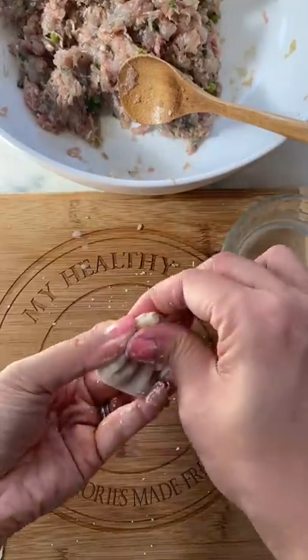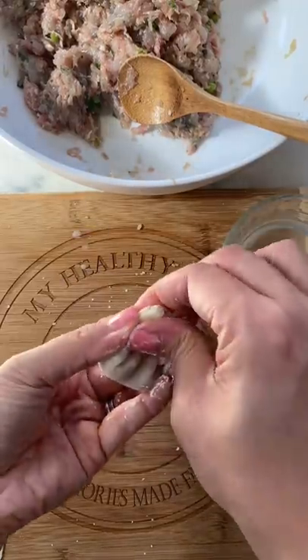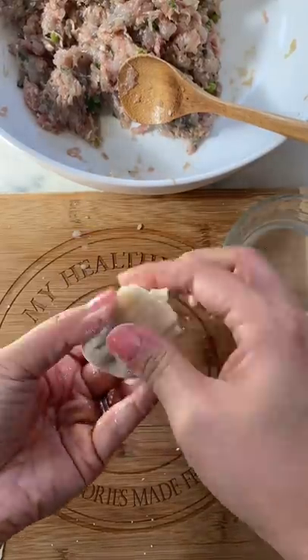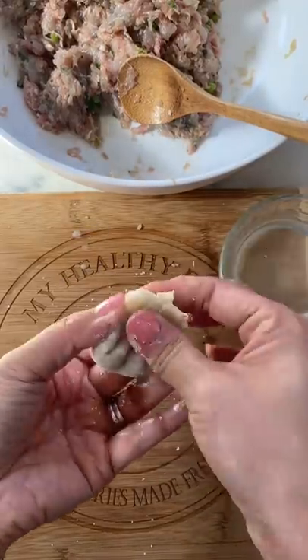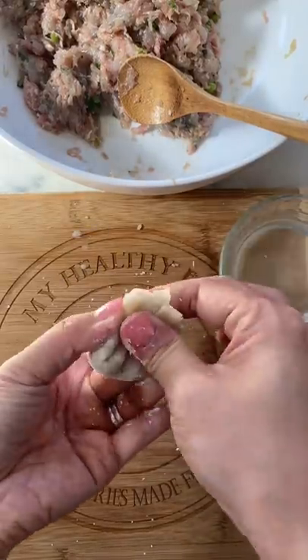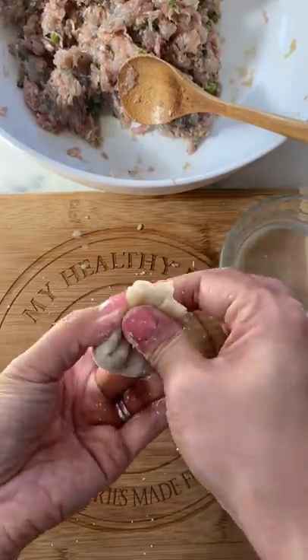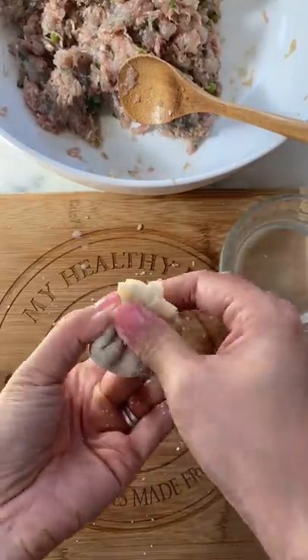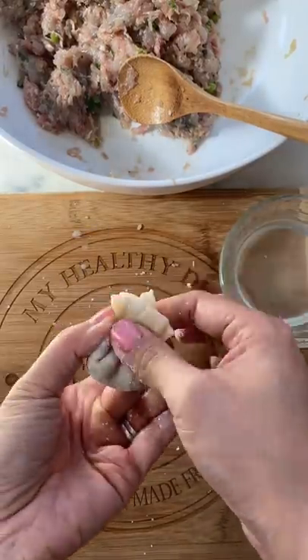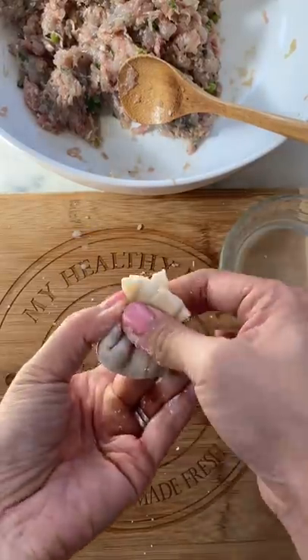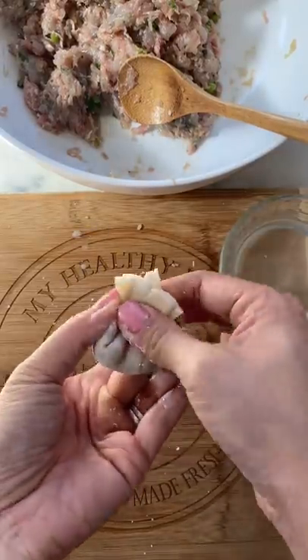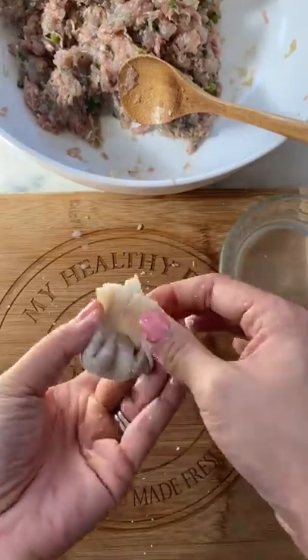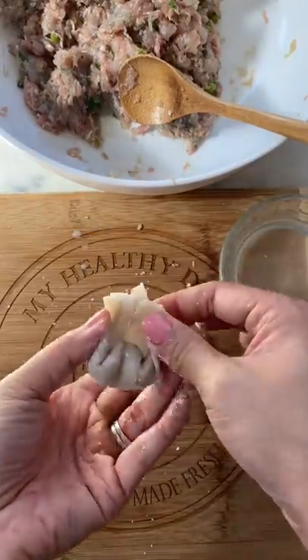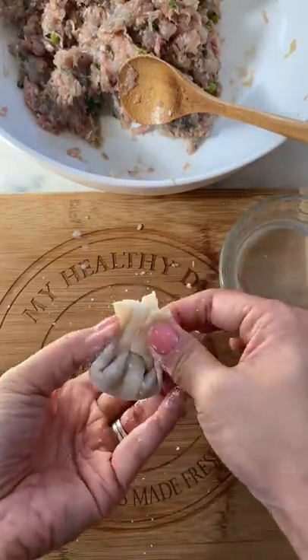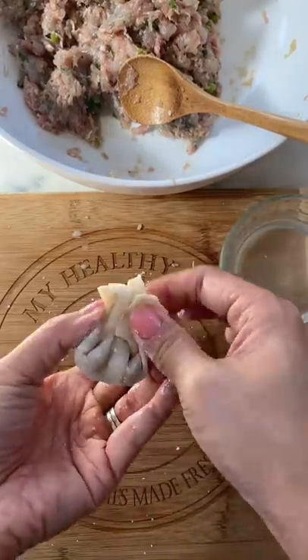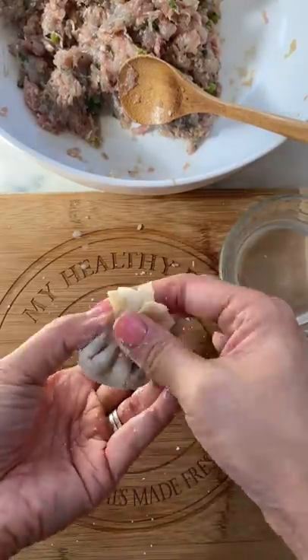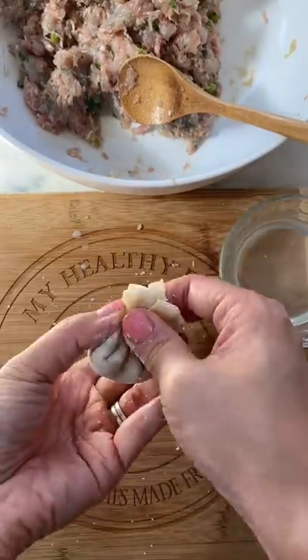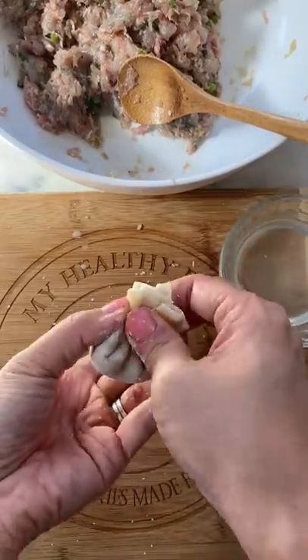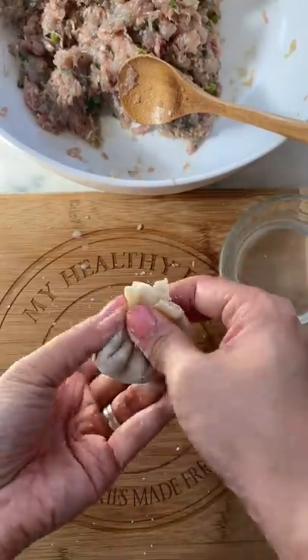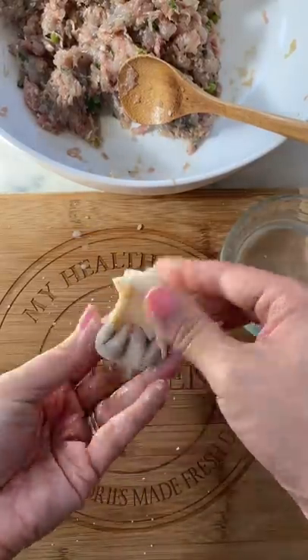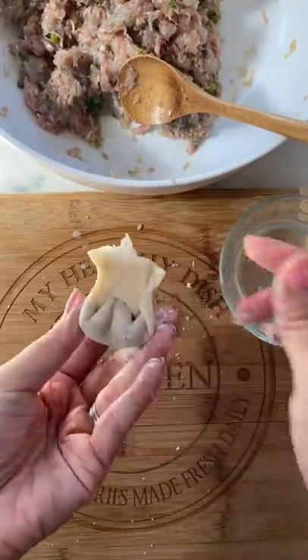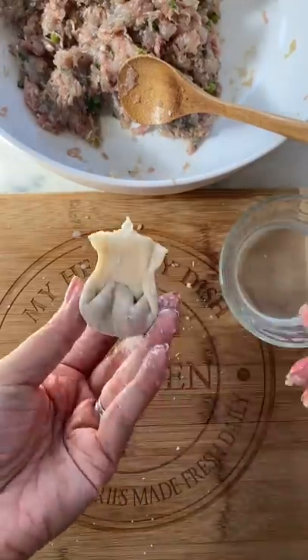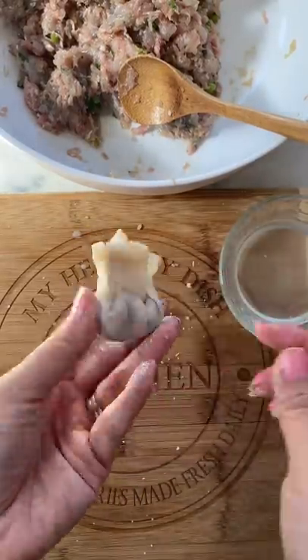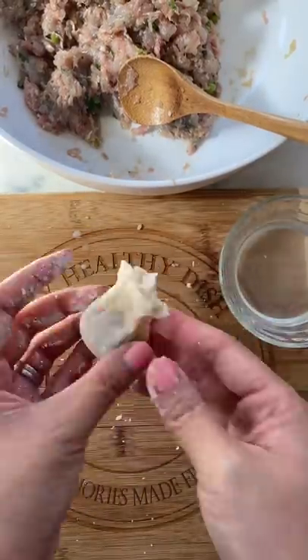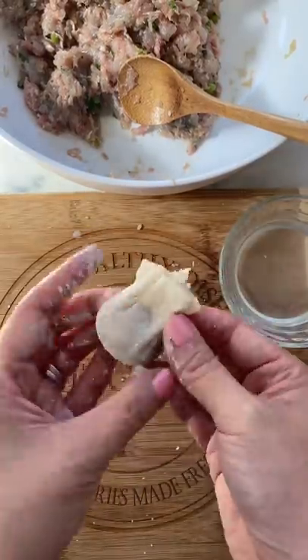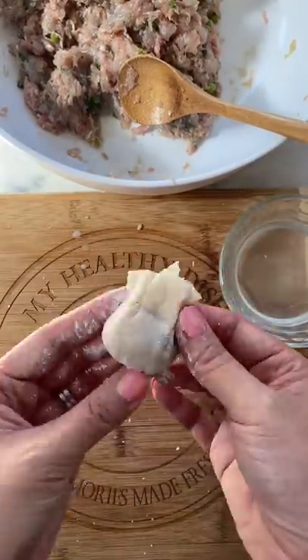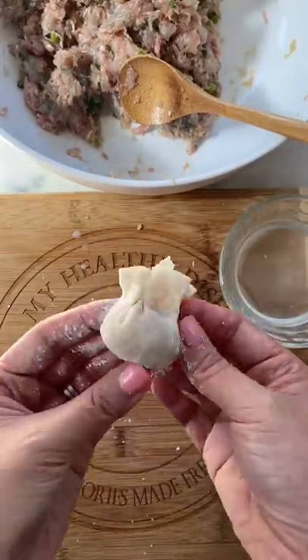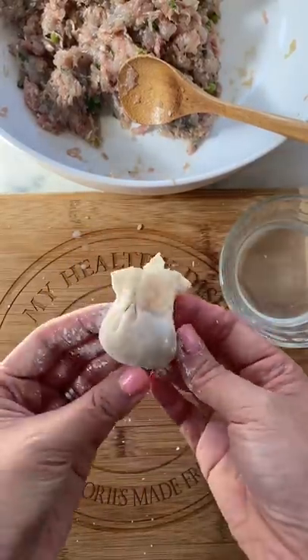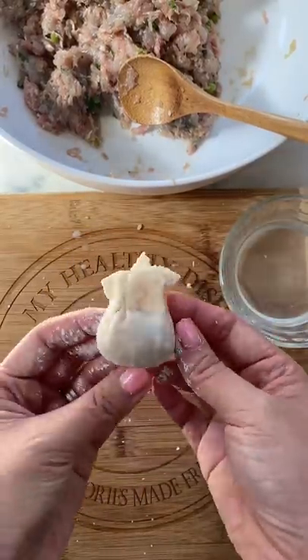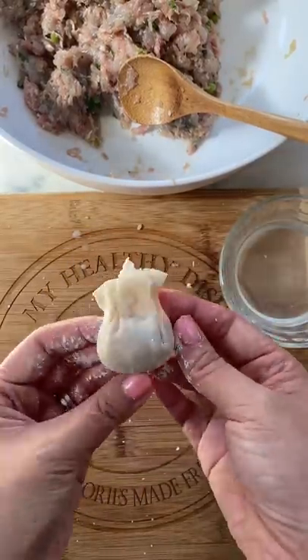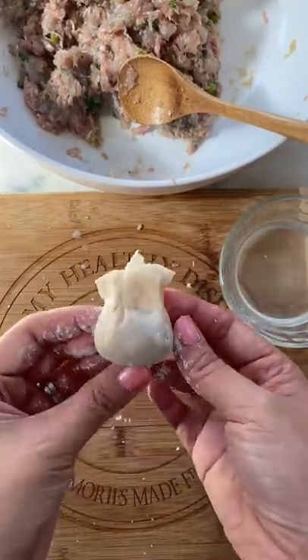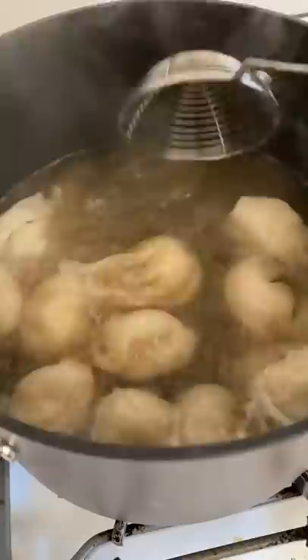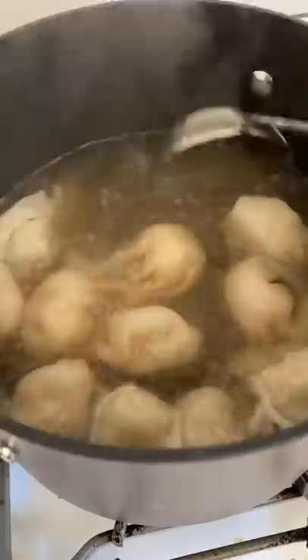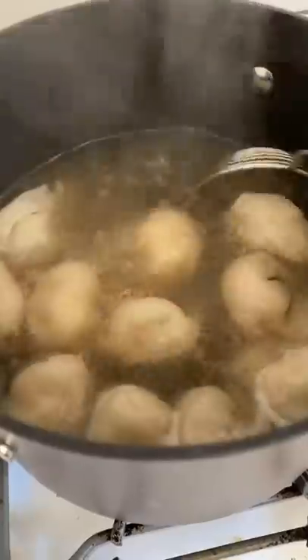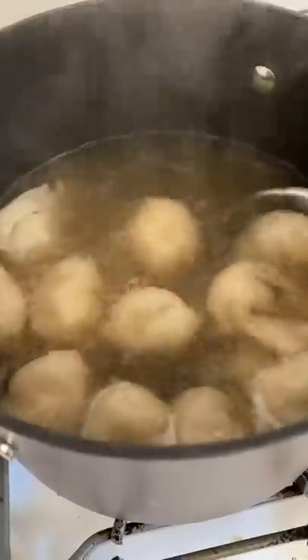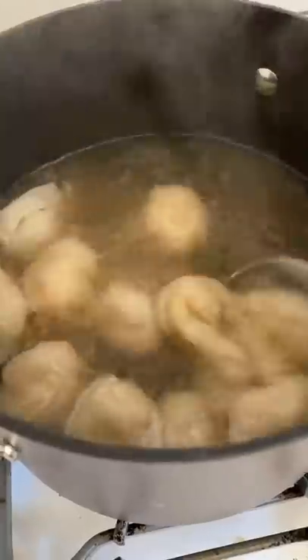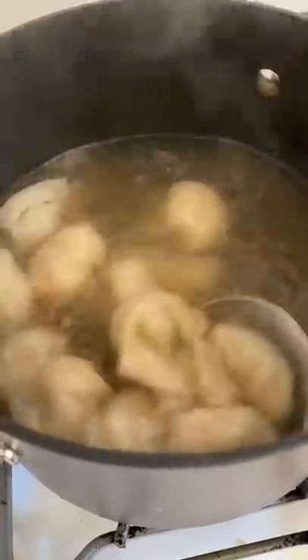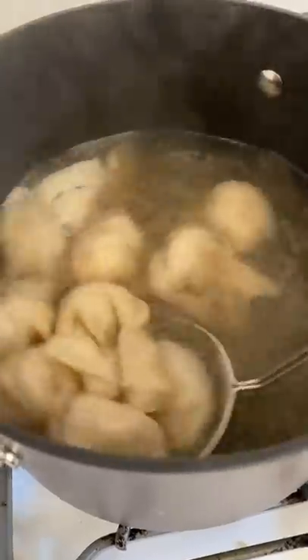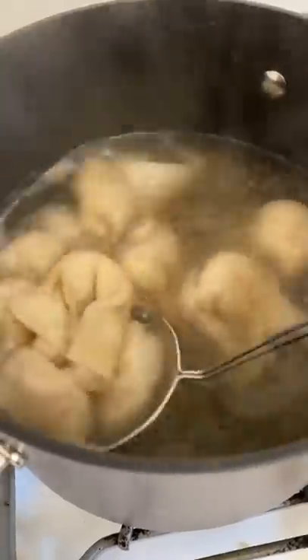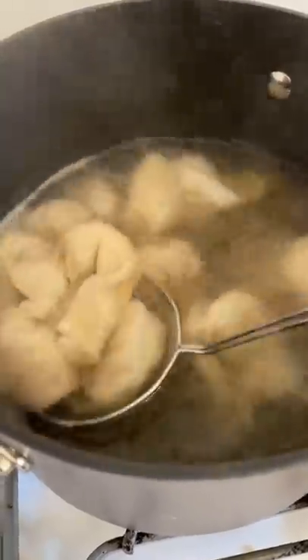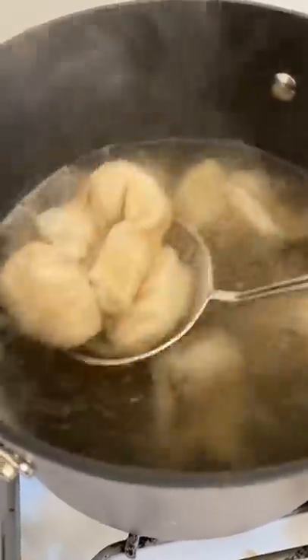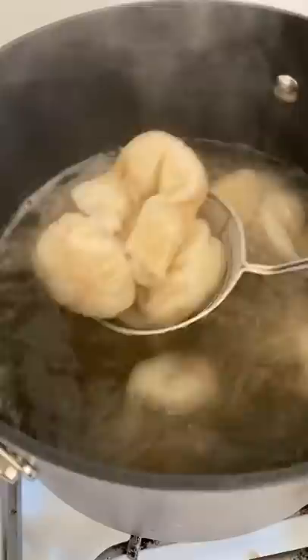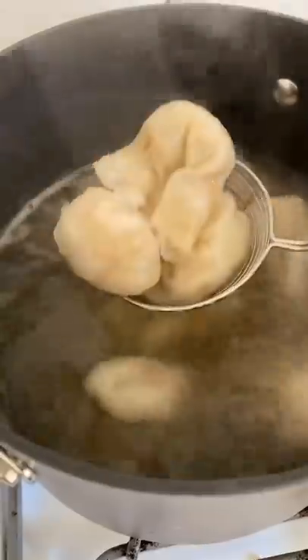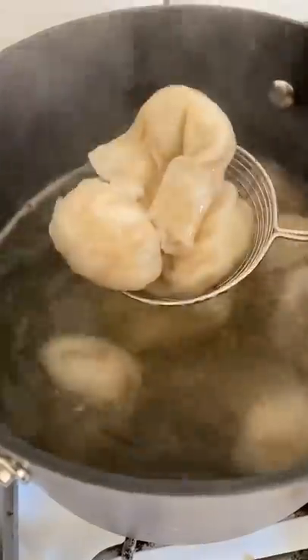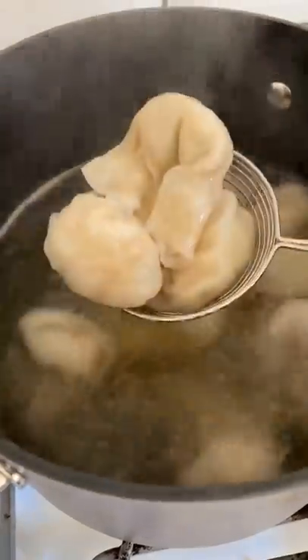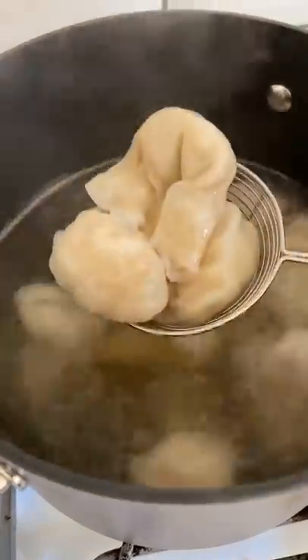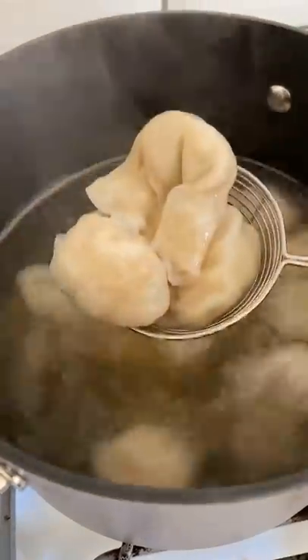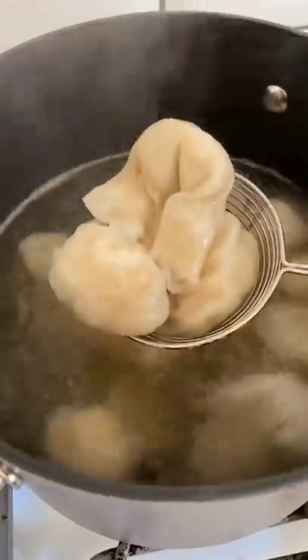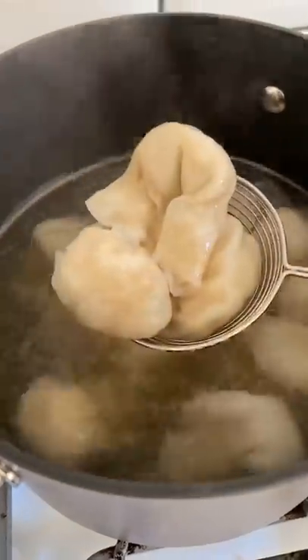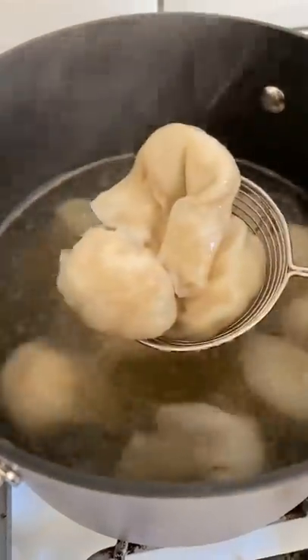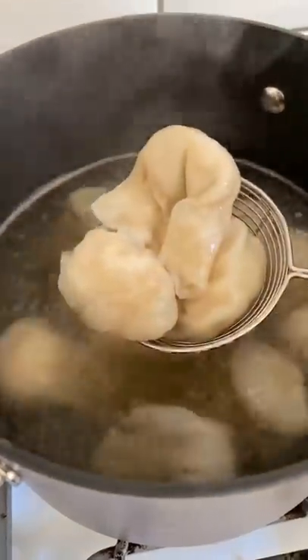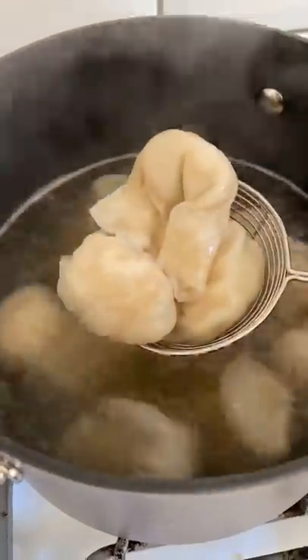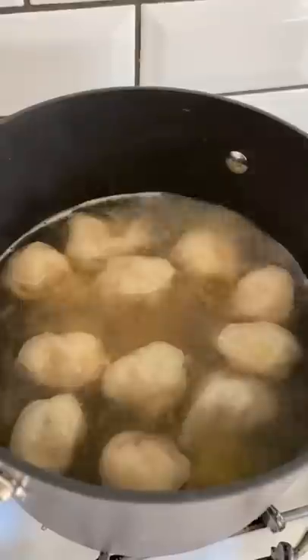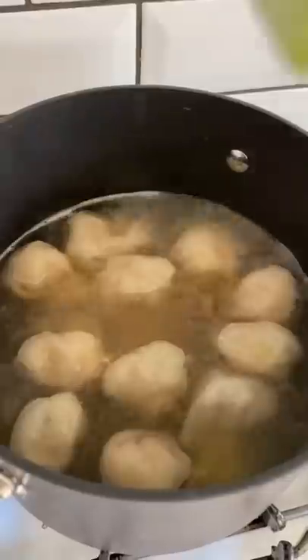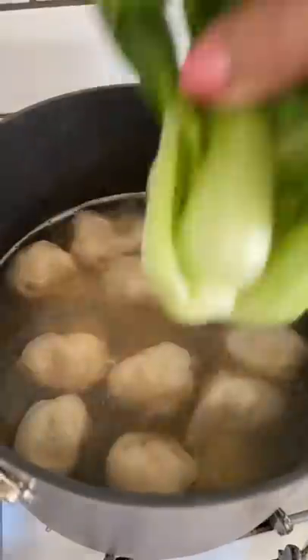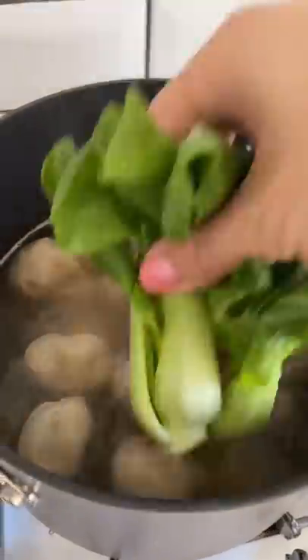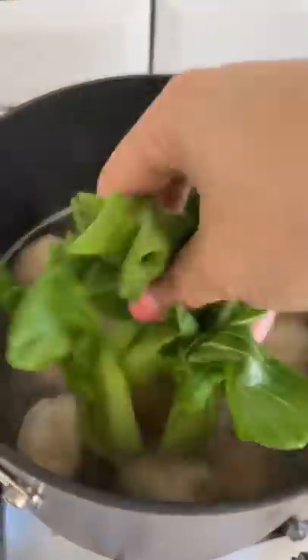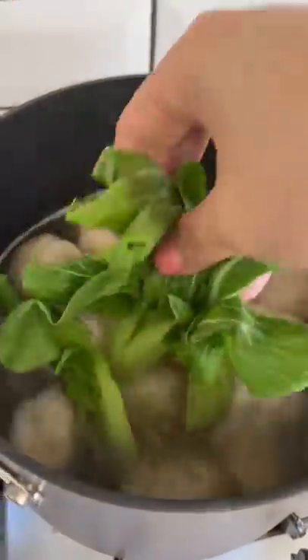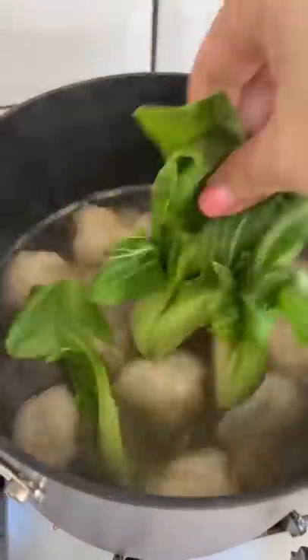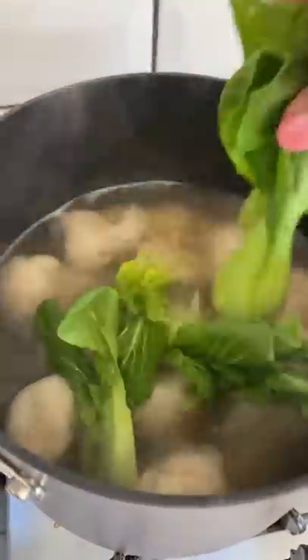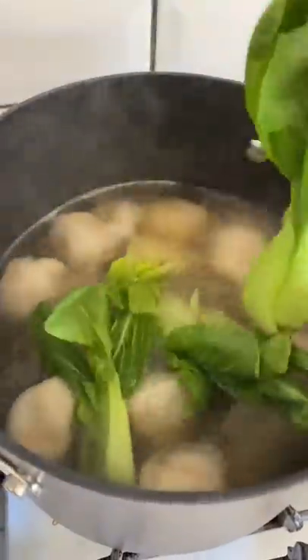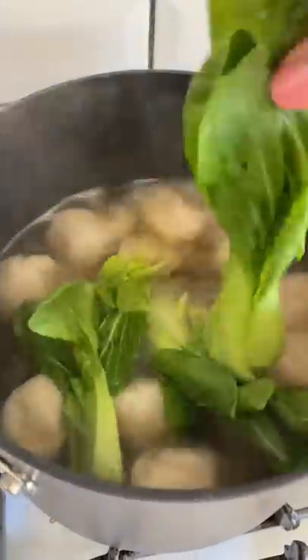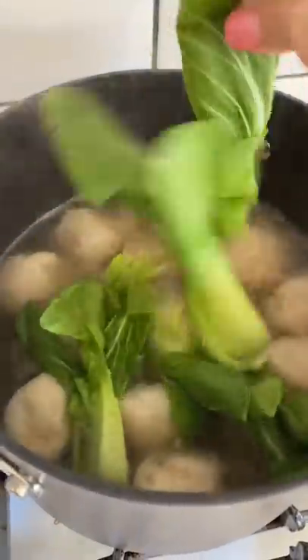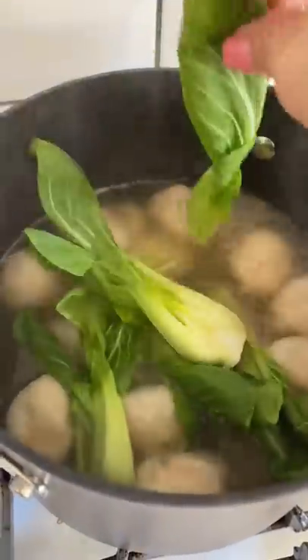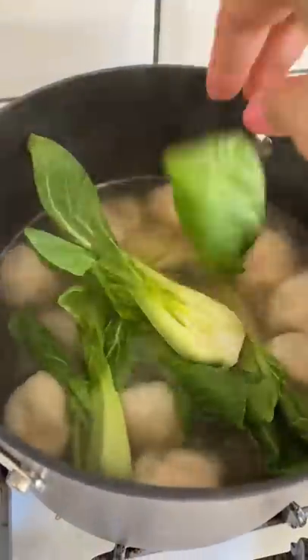Now you can steam, fry, or in my case, boil your wontons in some chicken stock. You know the wontons are done when they float to the top.